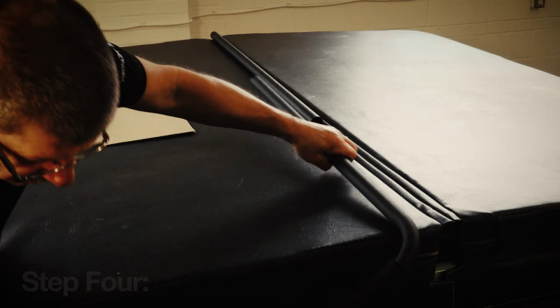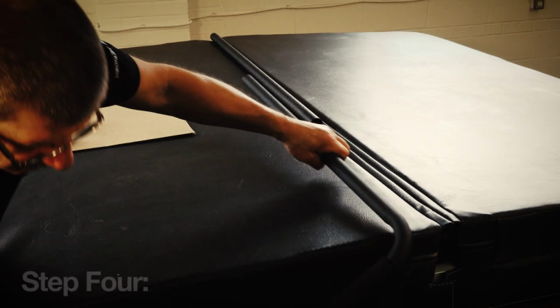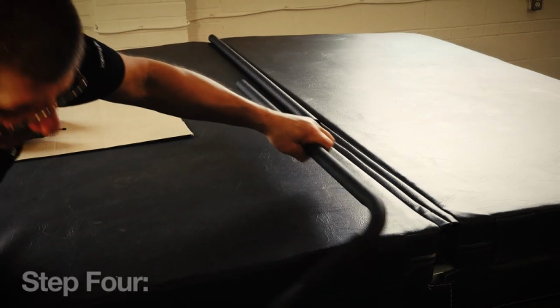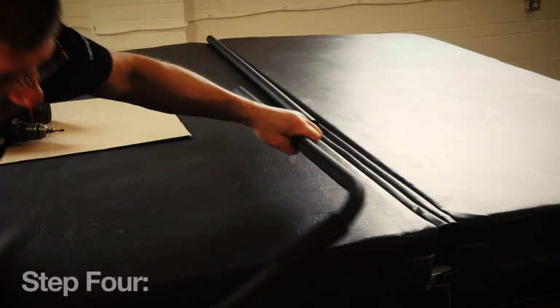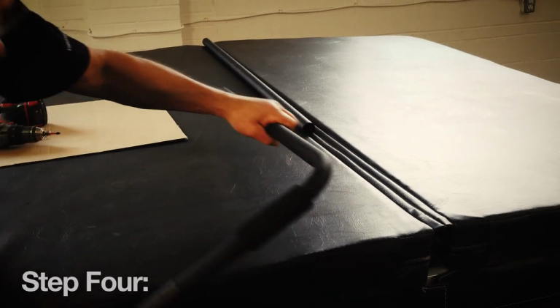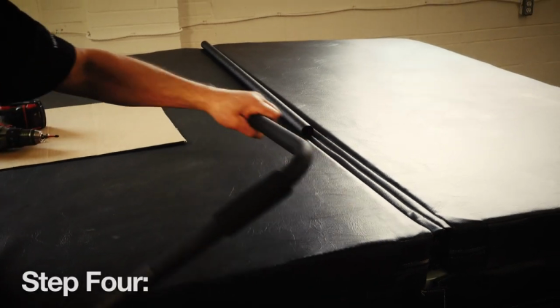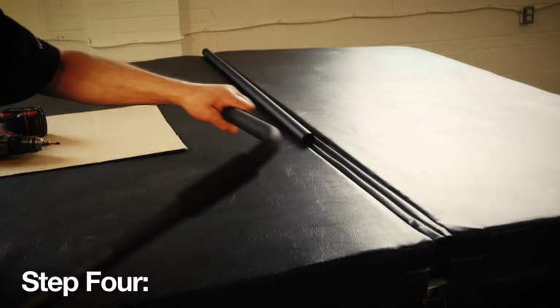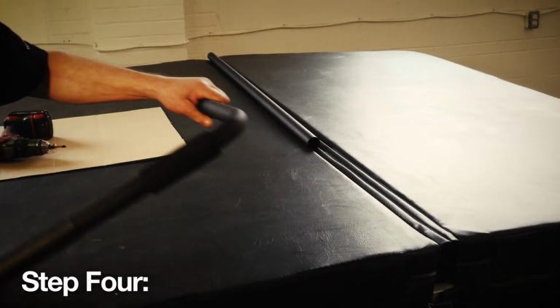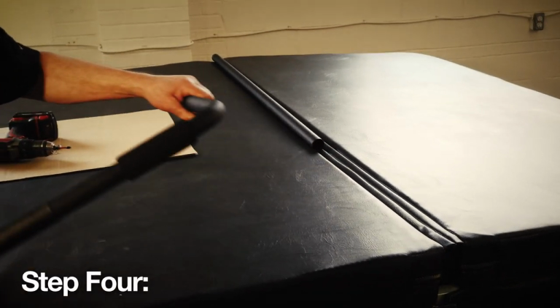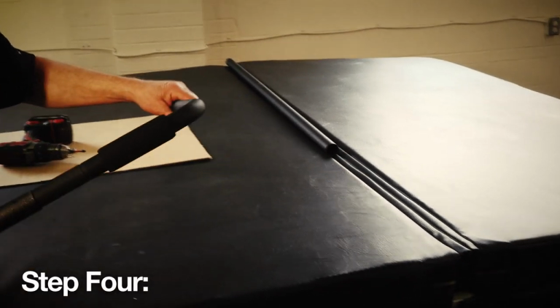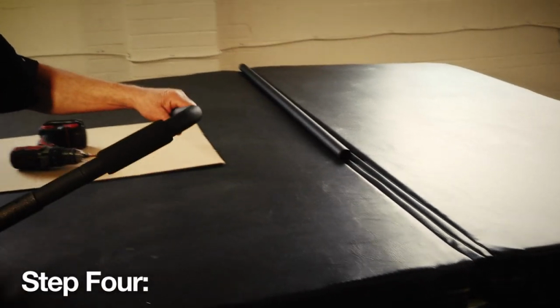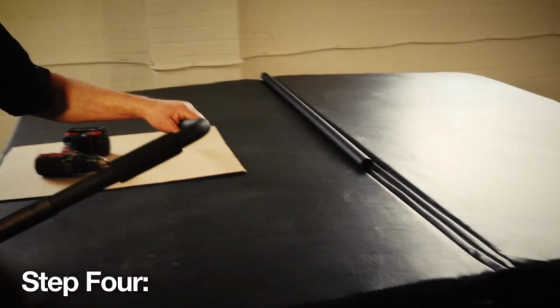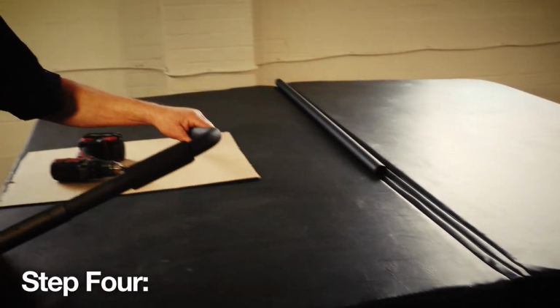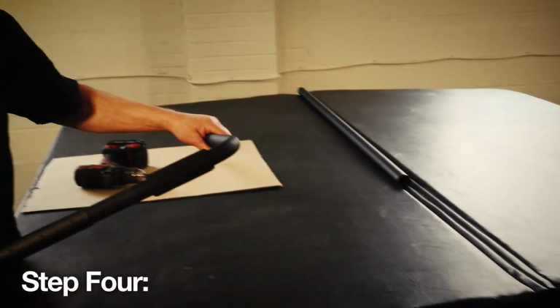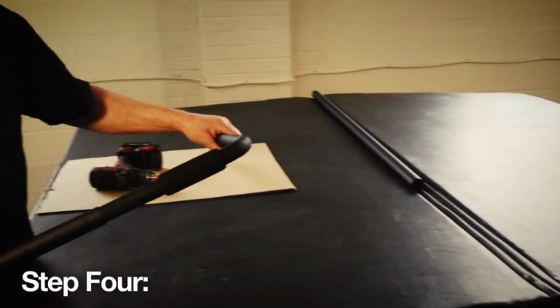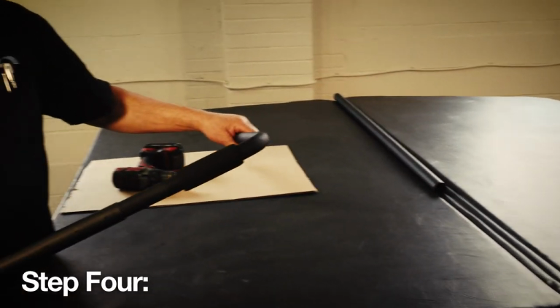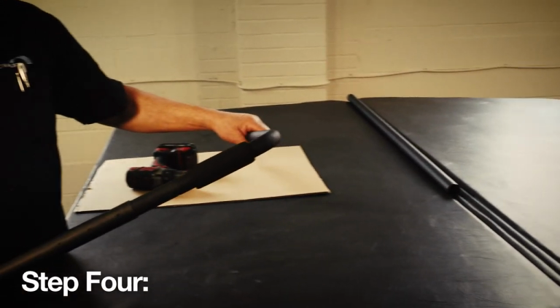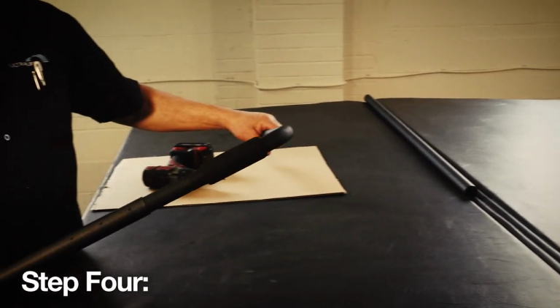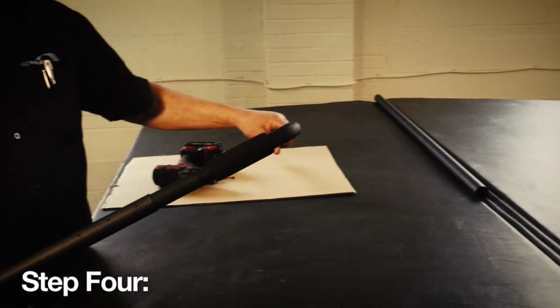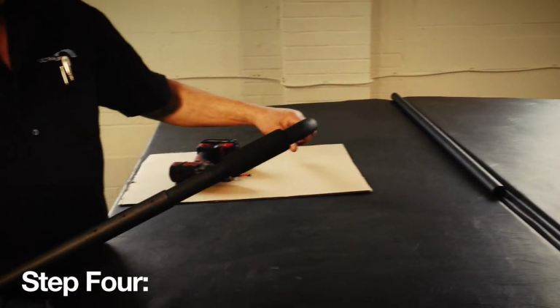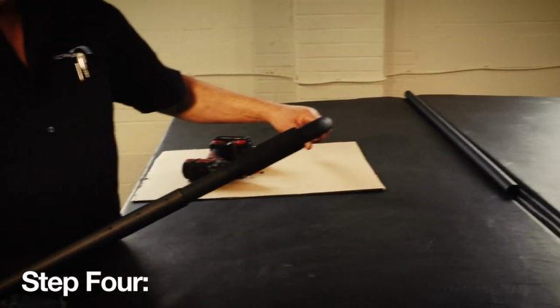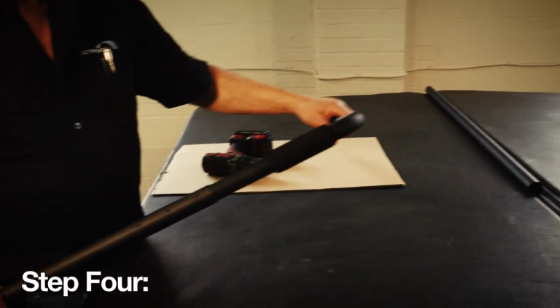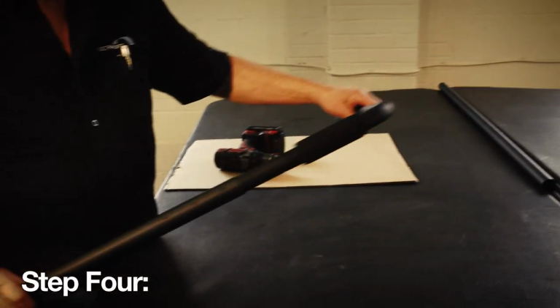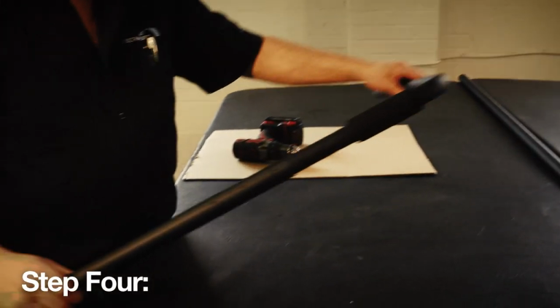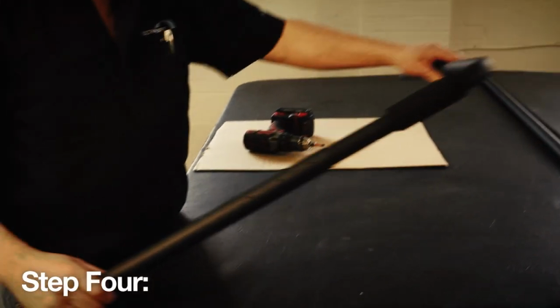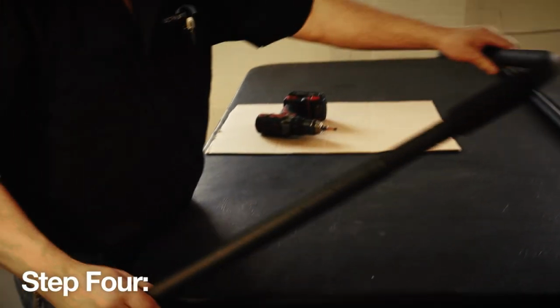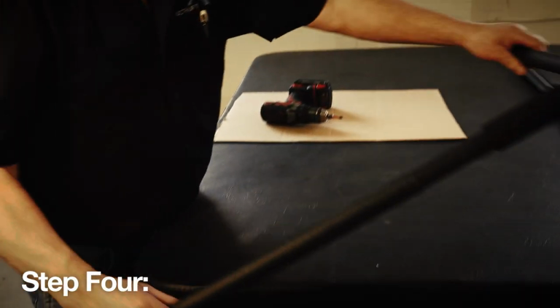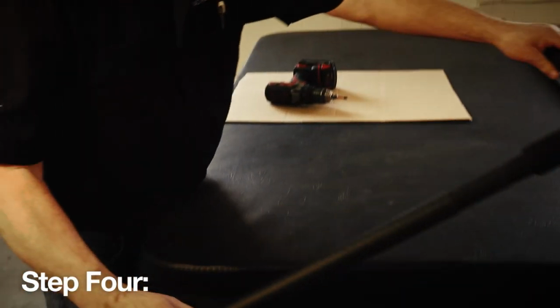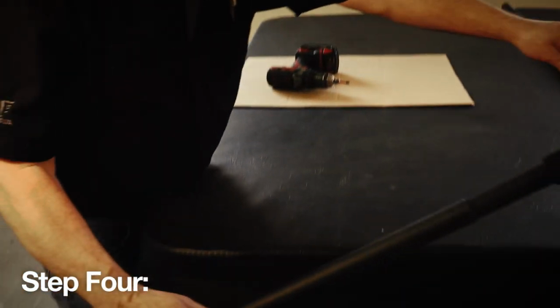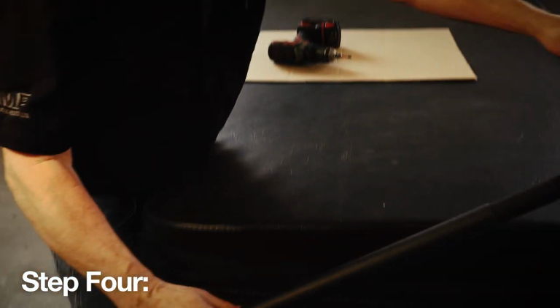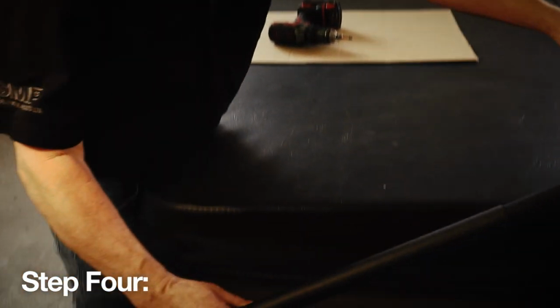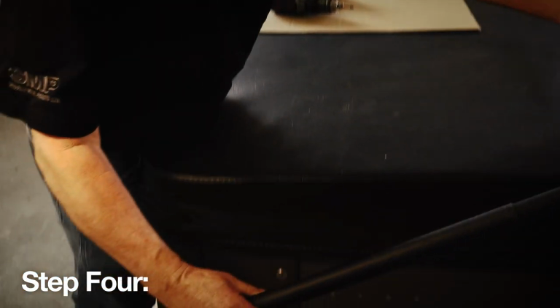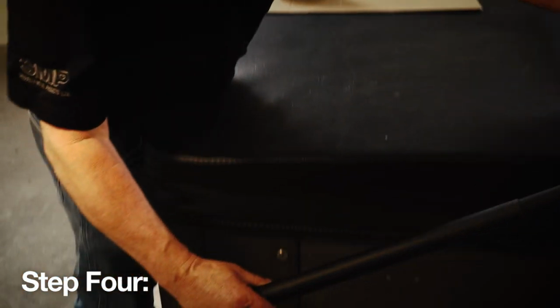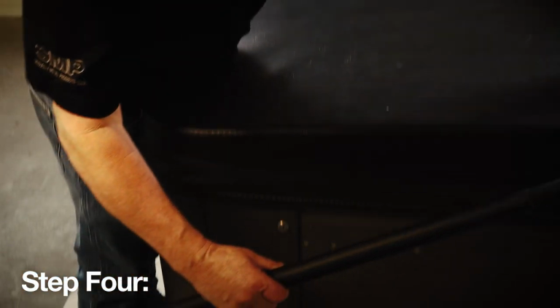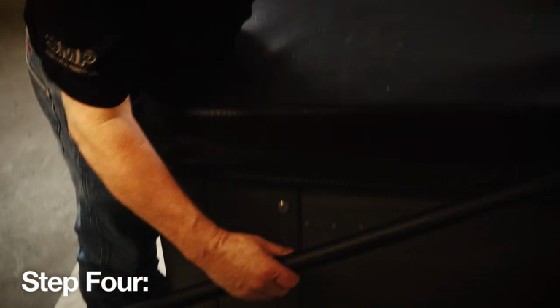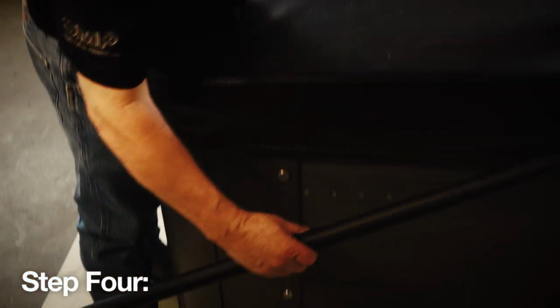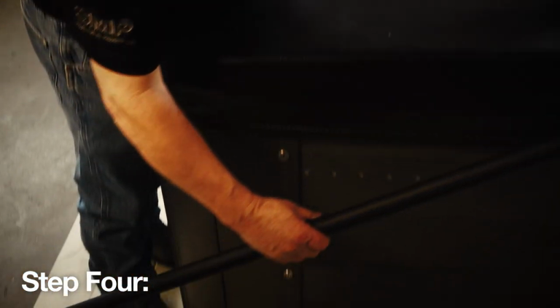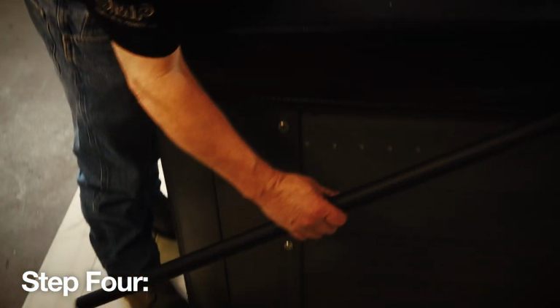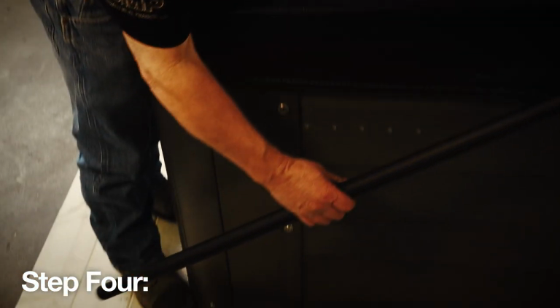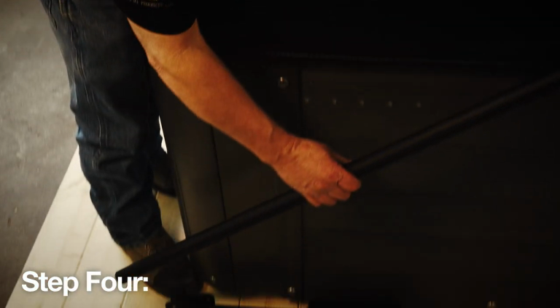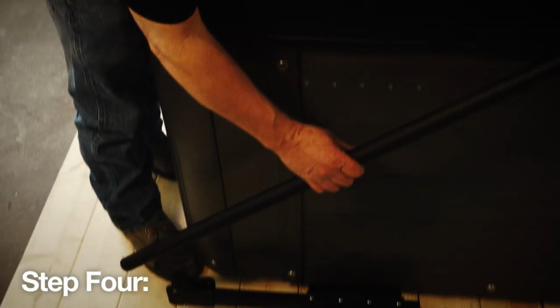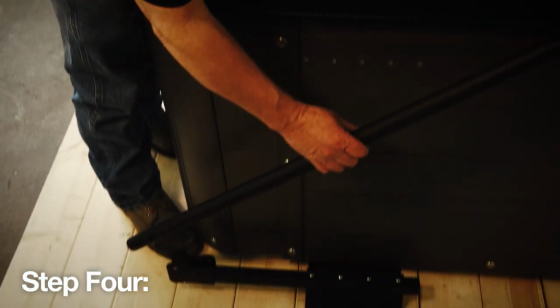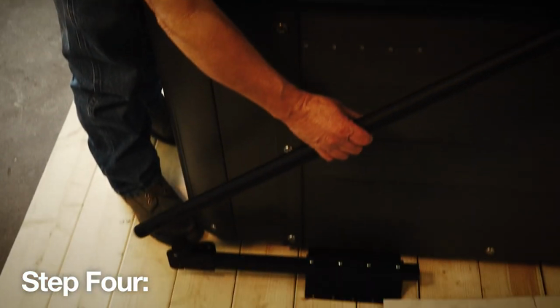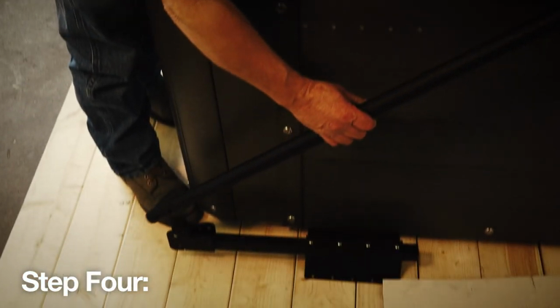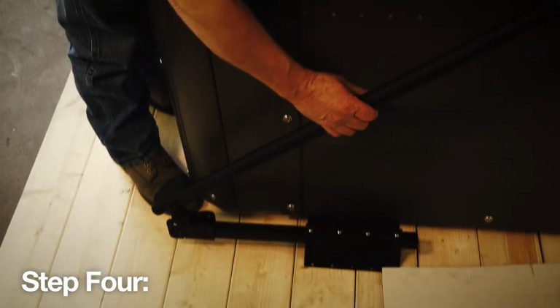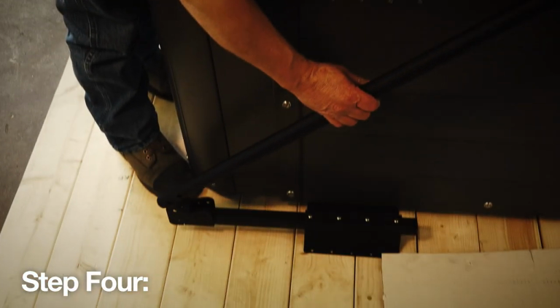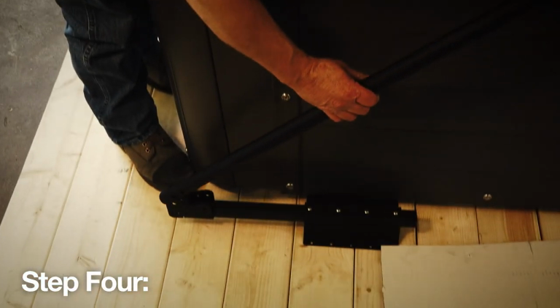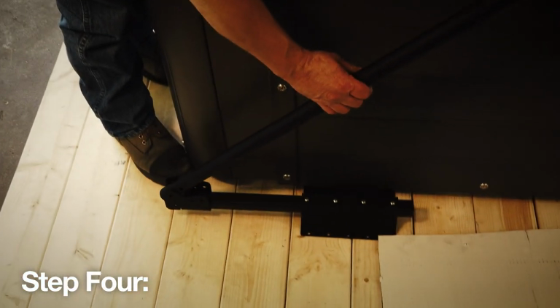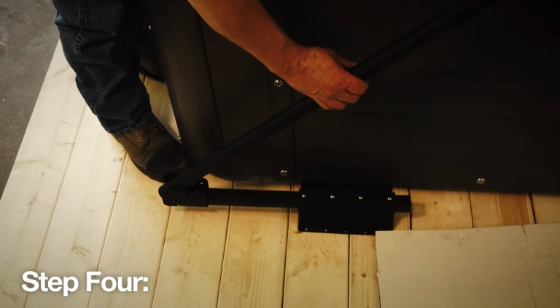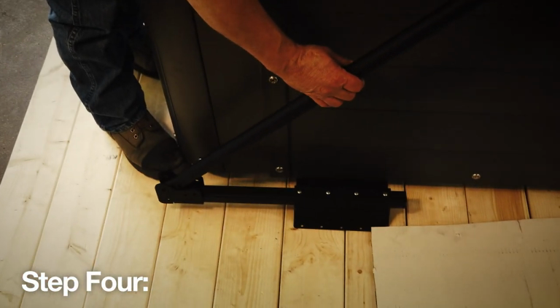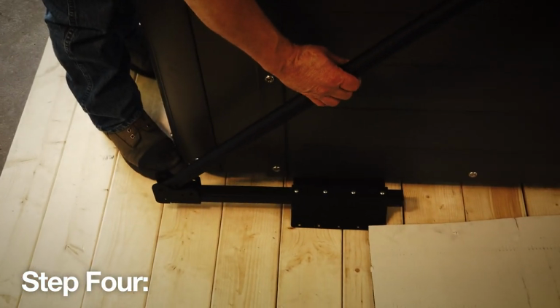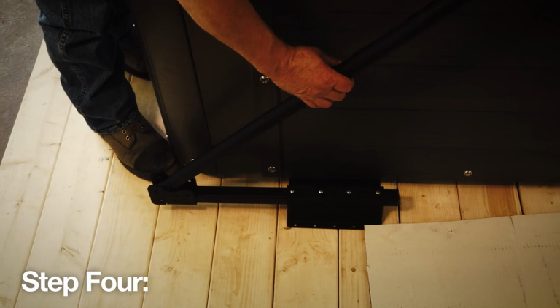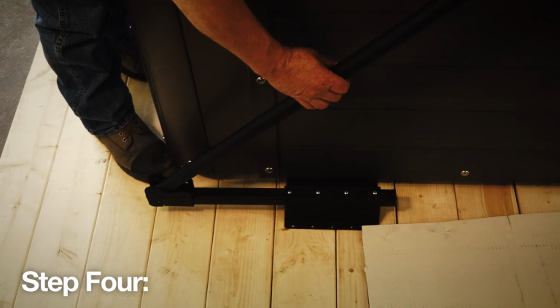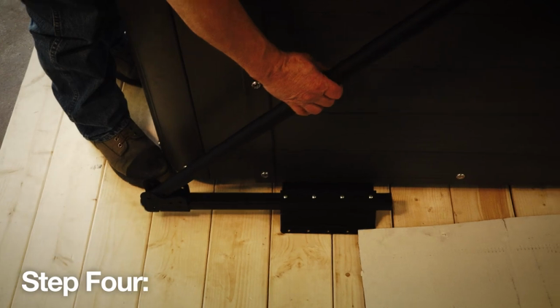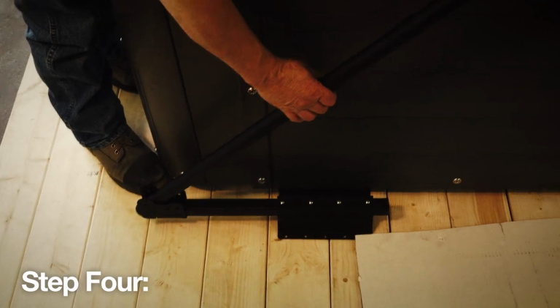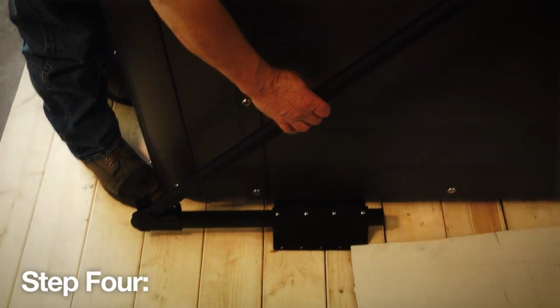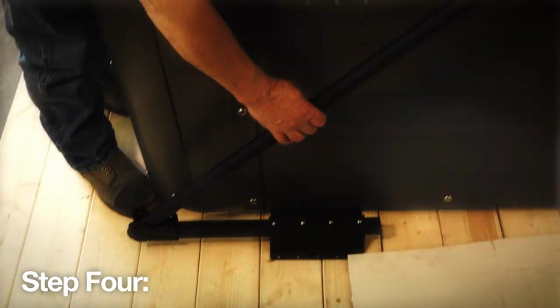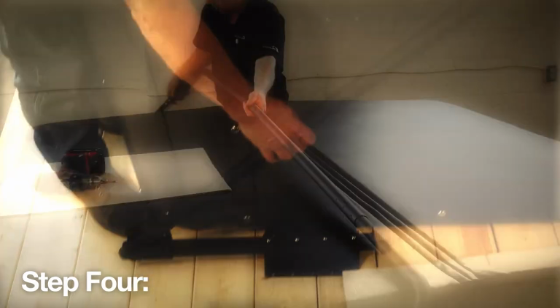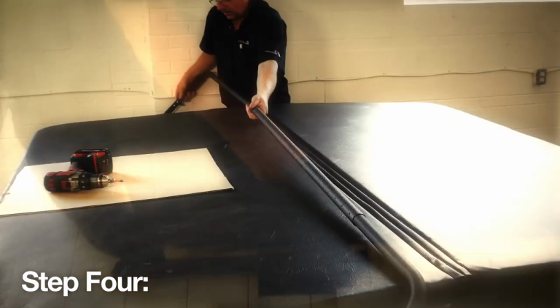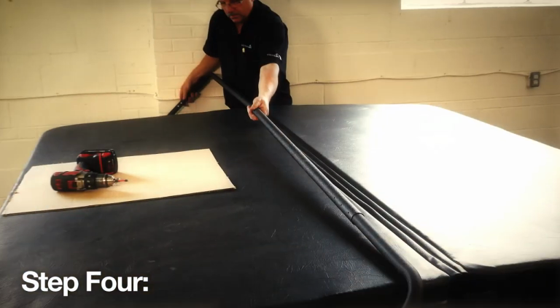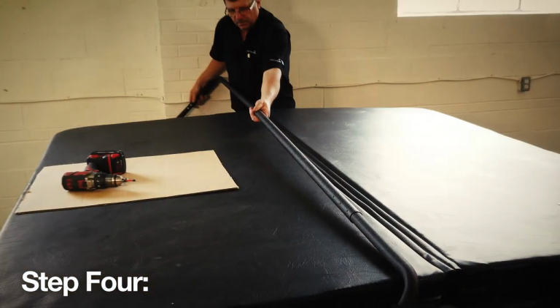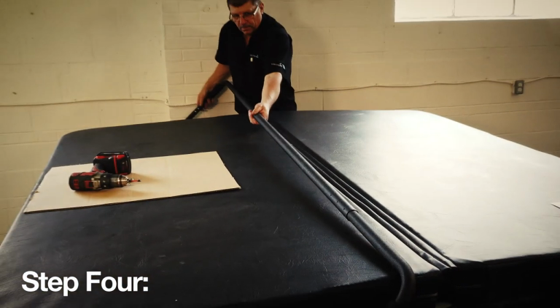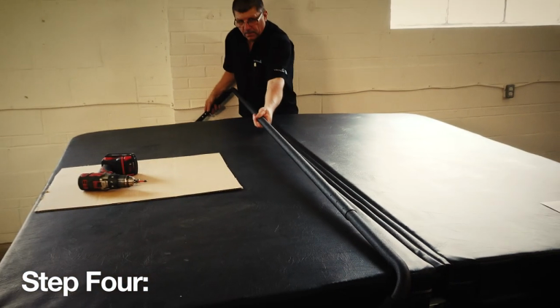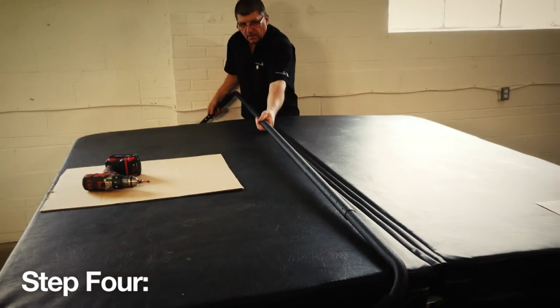Step 4: At this point, slide the shorter end of the corner support arm, part A, into the center of the cover lifter.